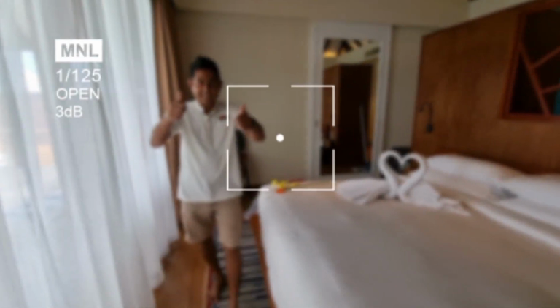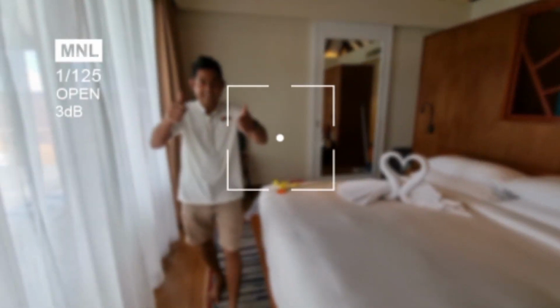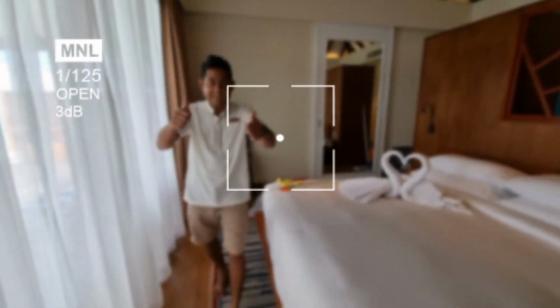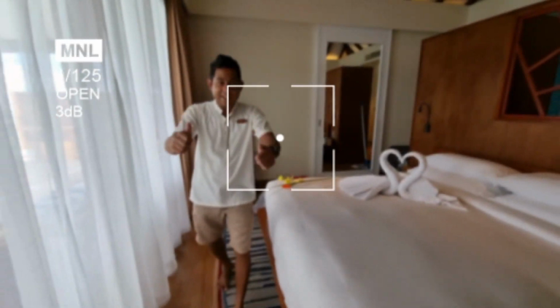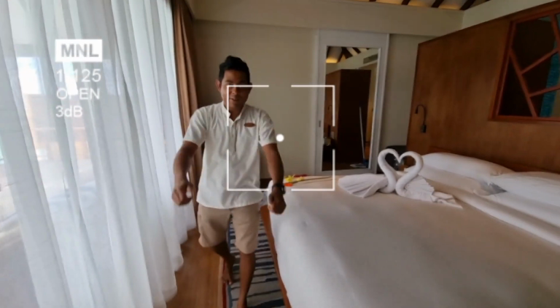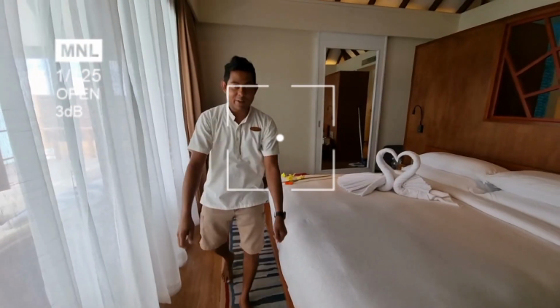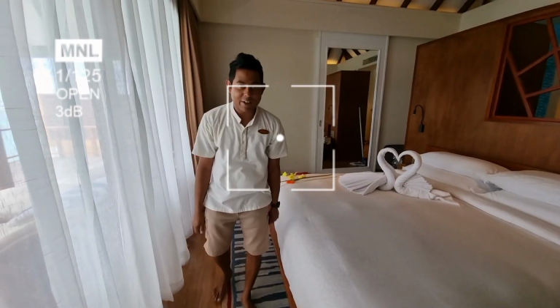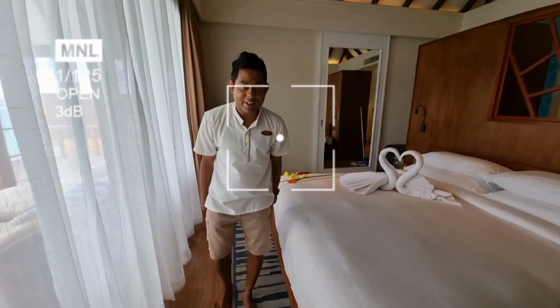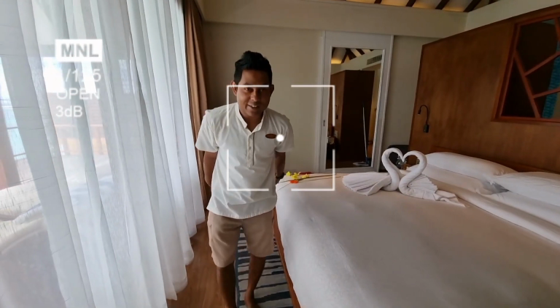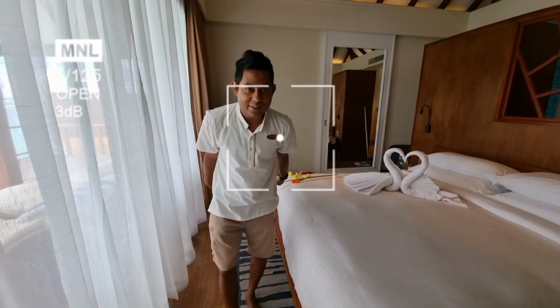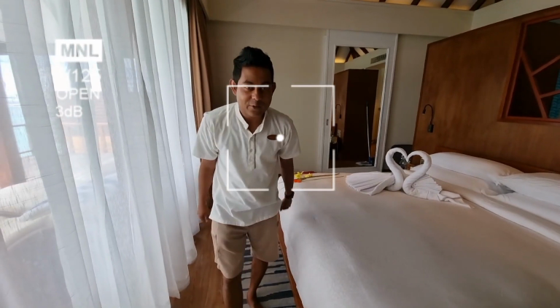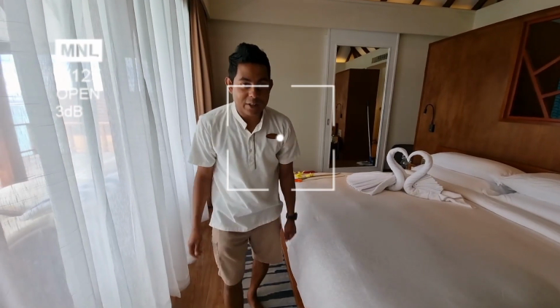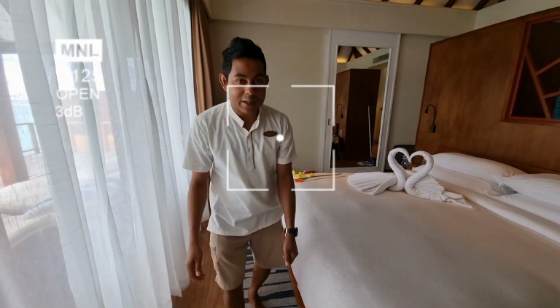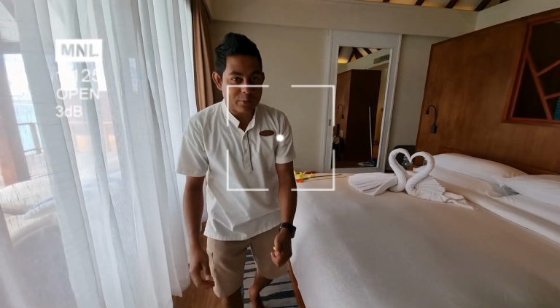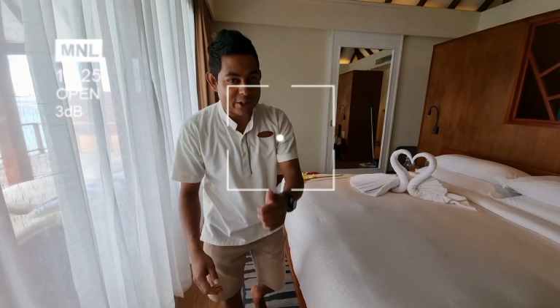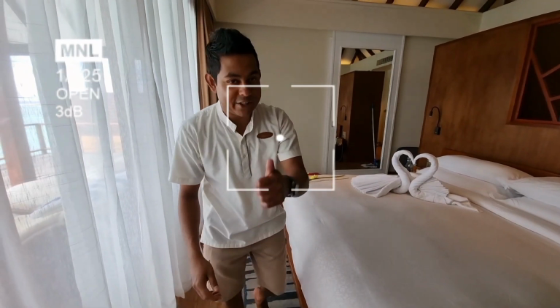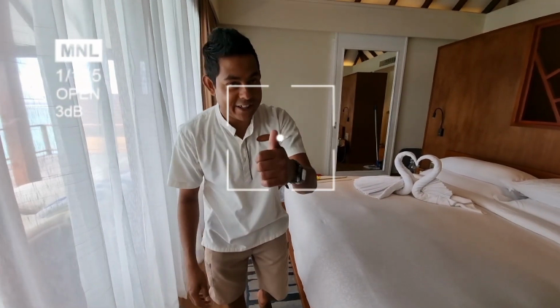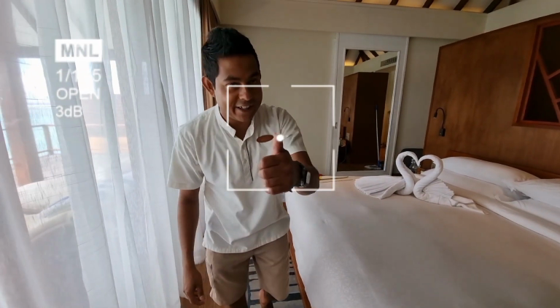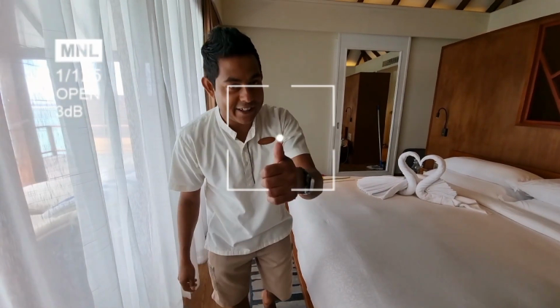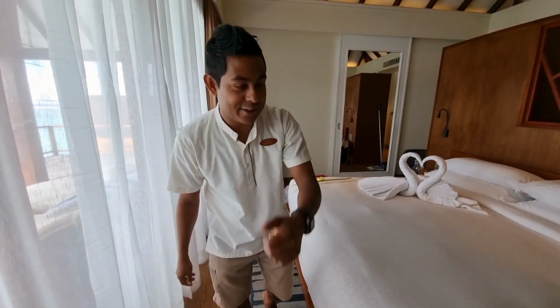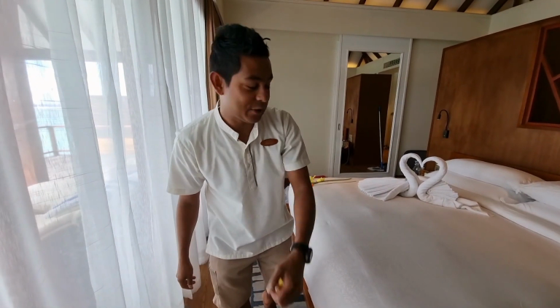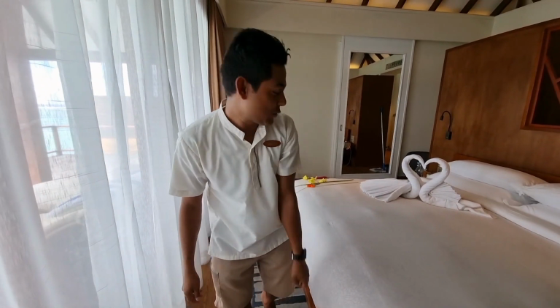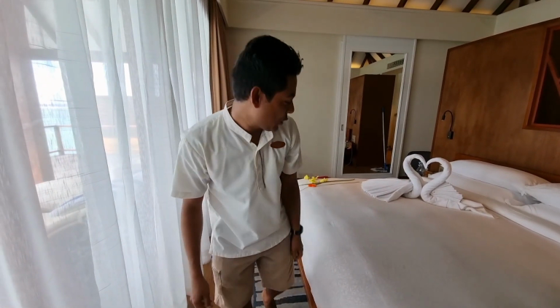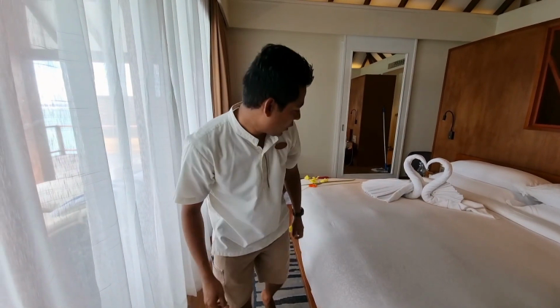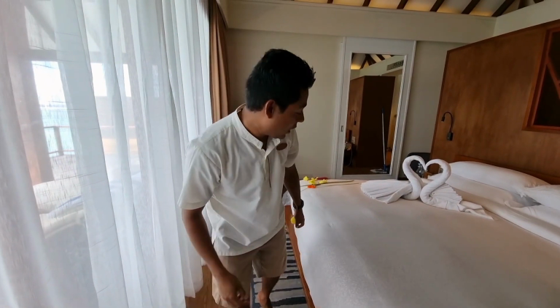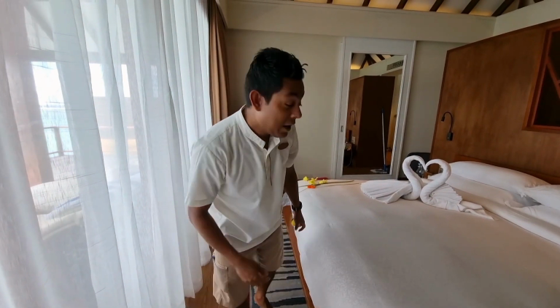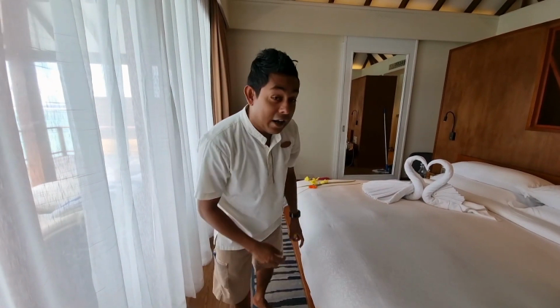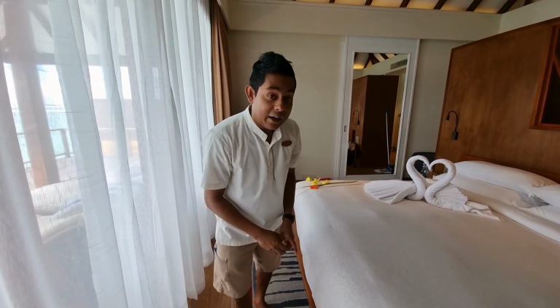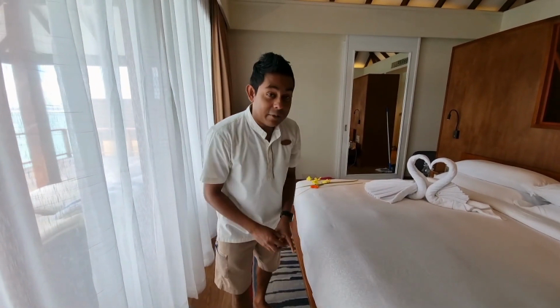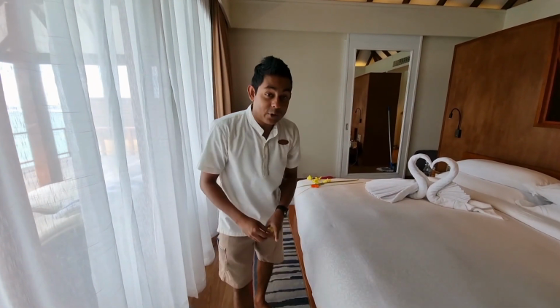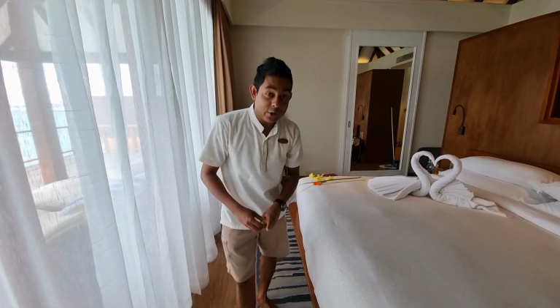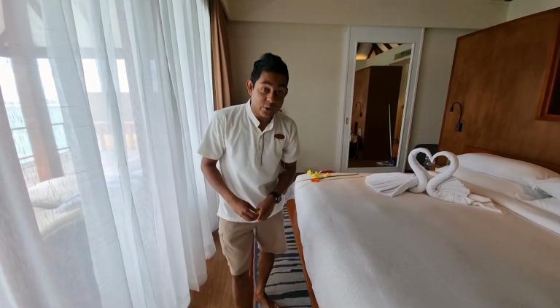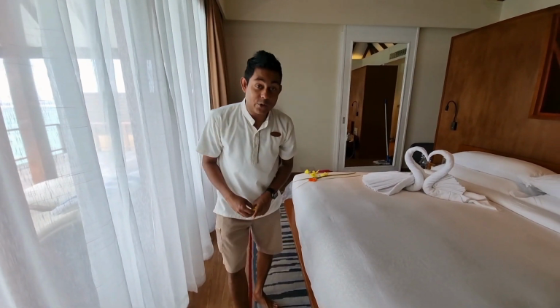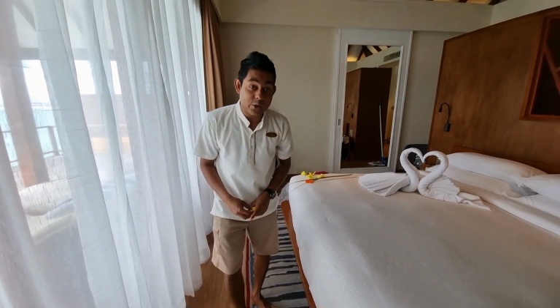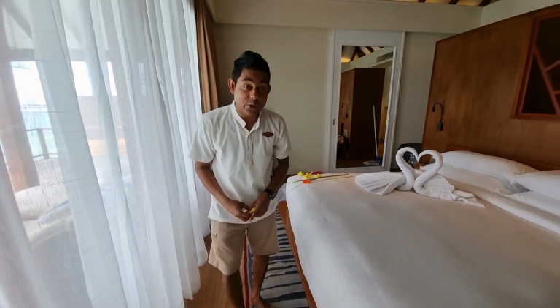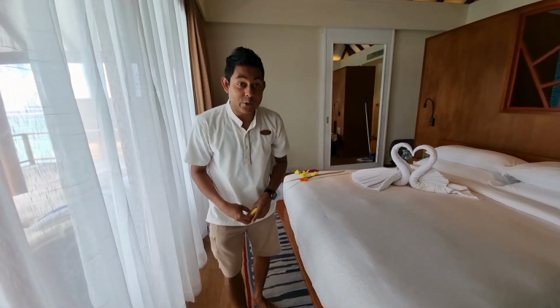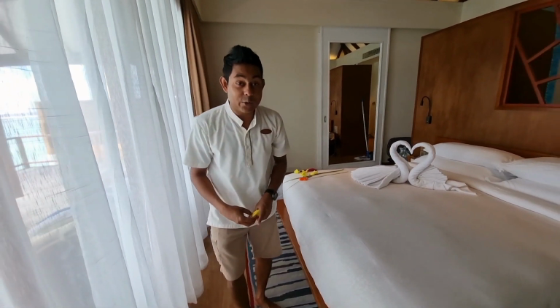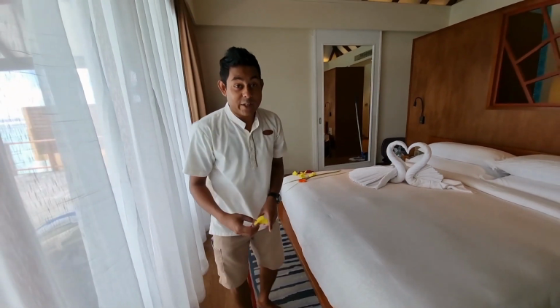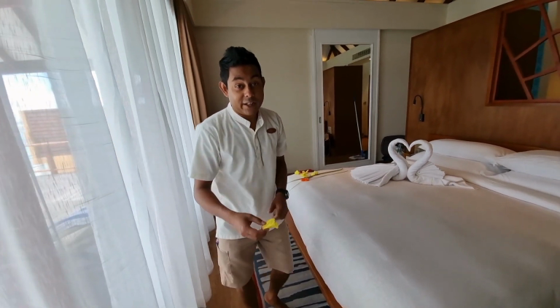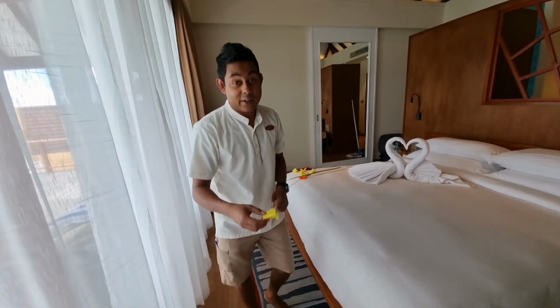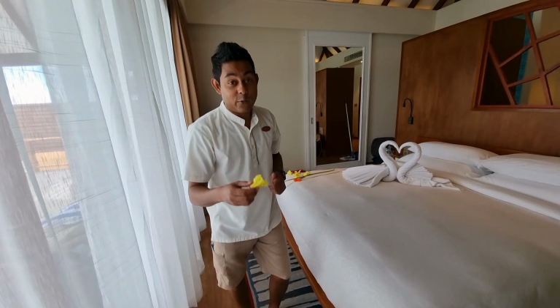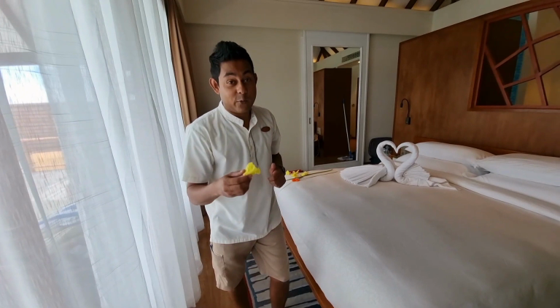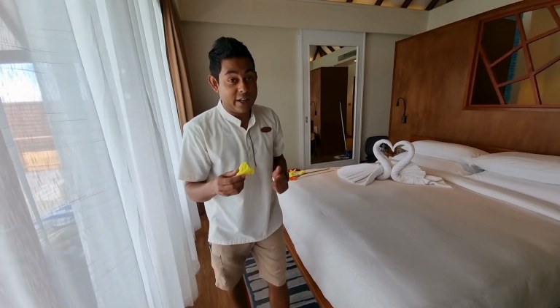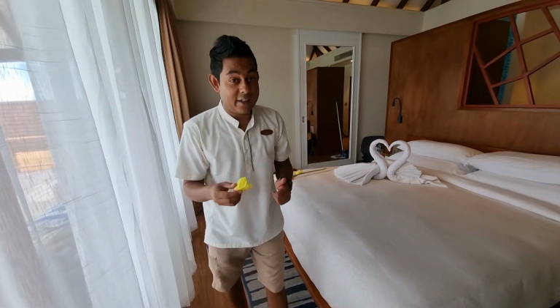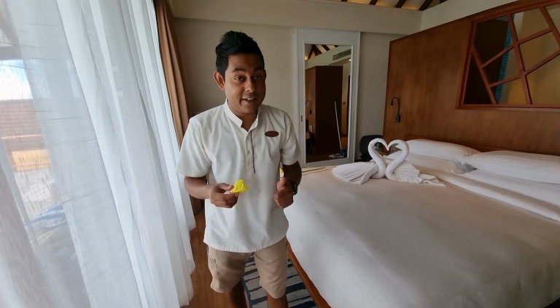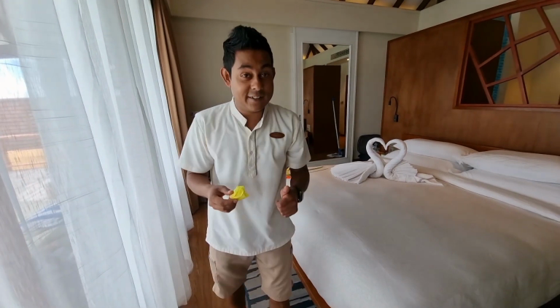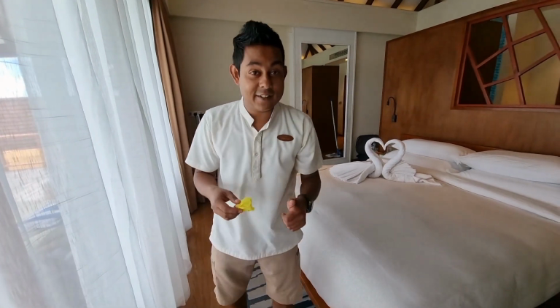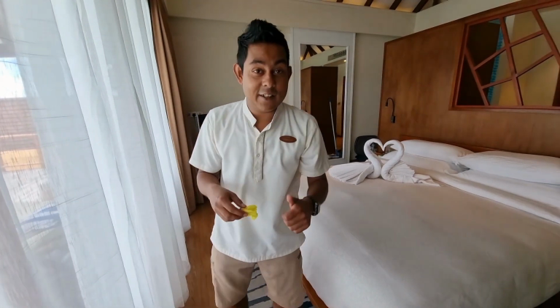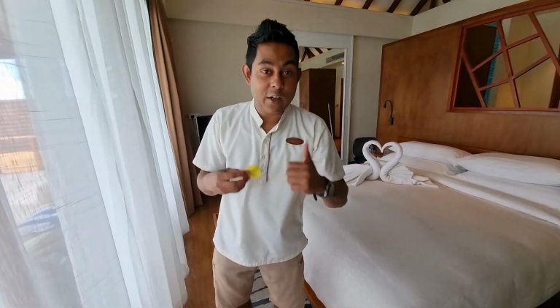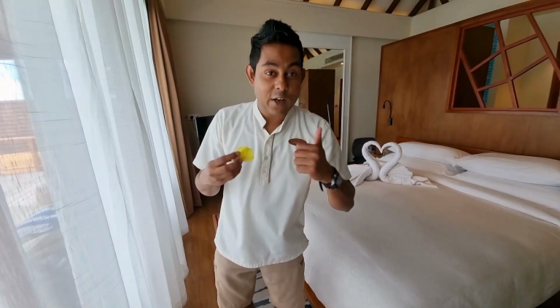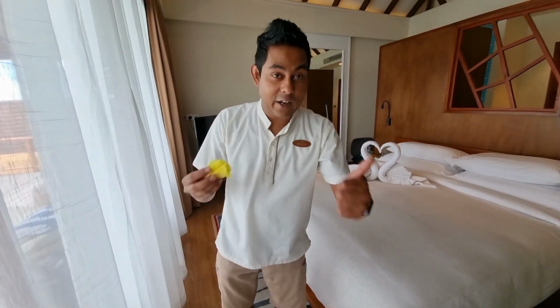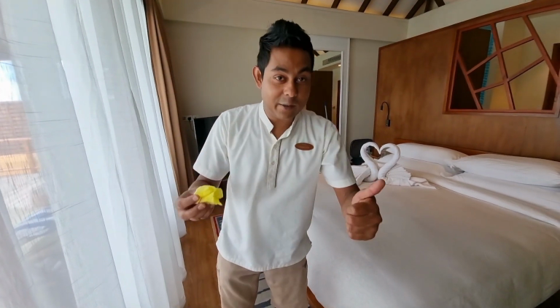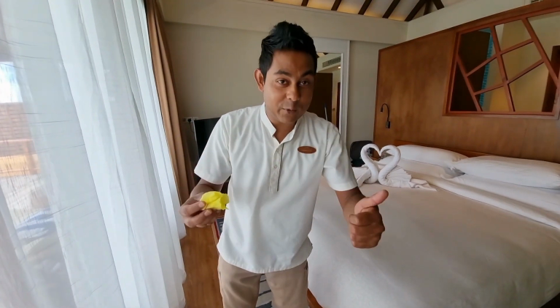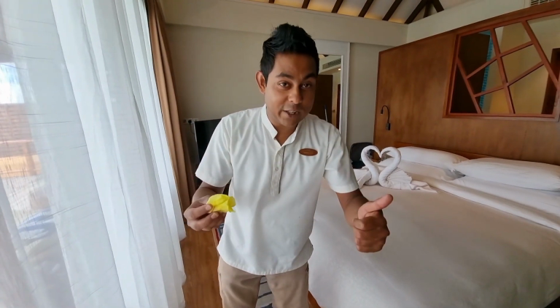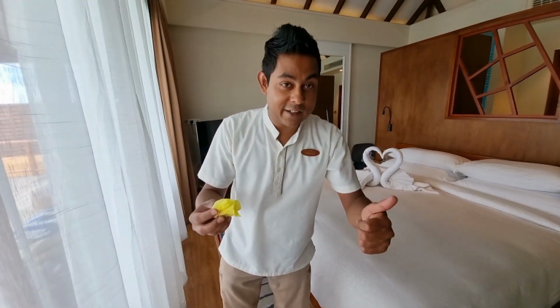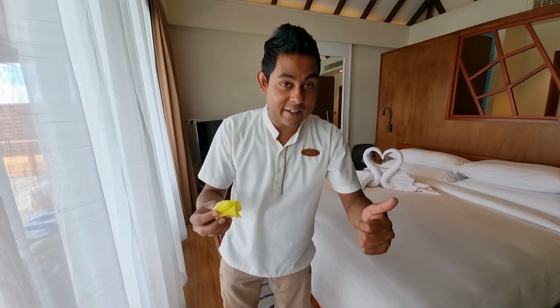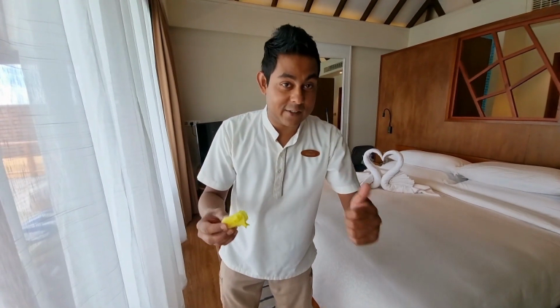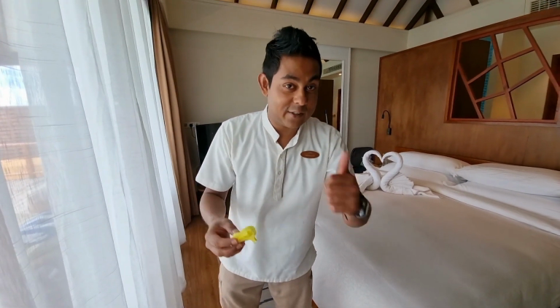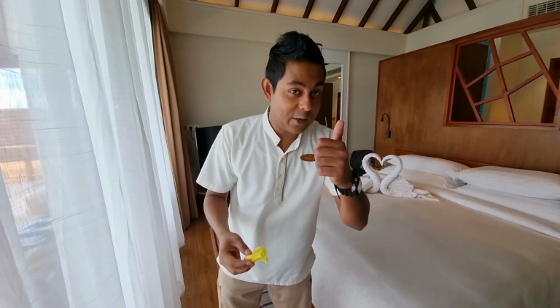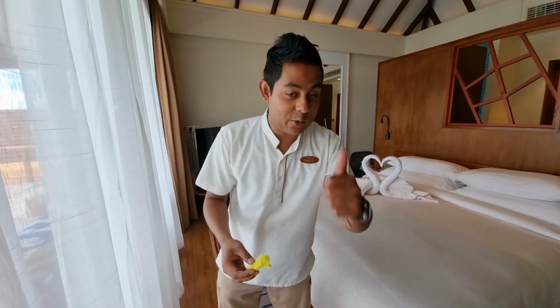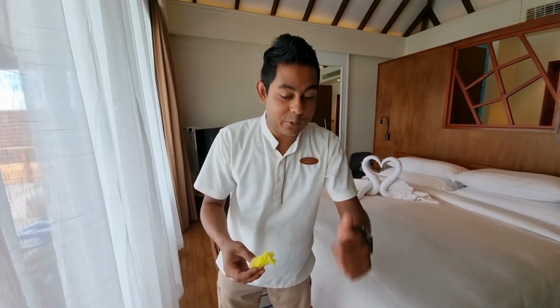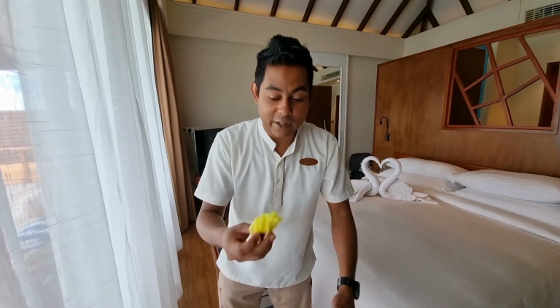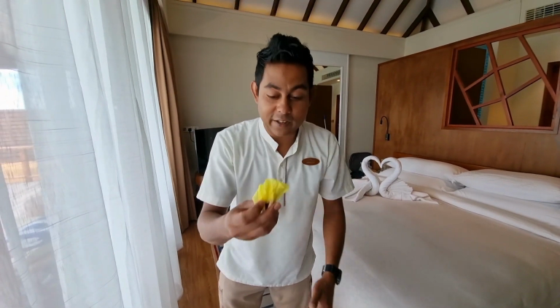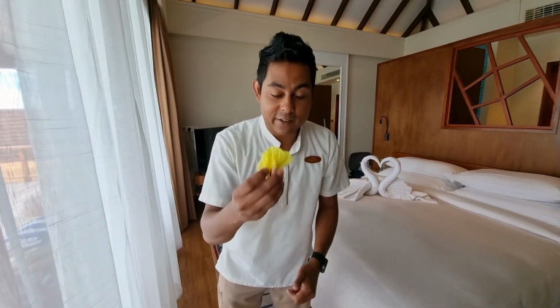Hi everyone, welcome to HK Decoration. I am going to show you today a very nice honeymoon decoration and how to make it.